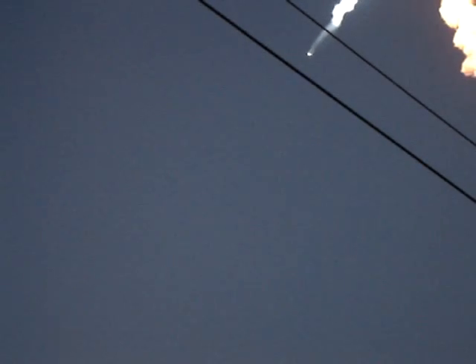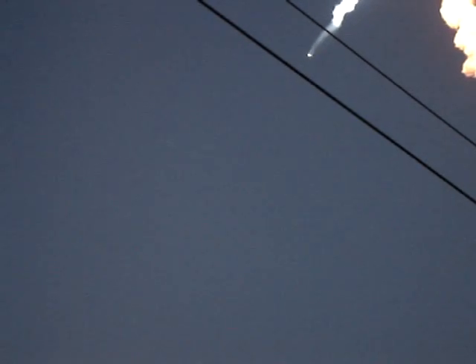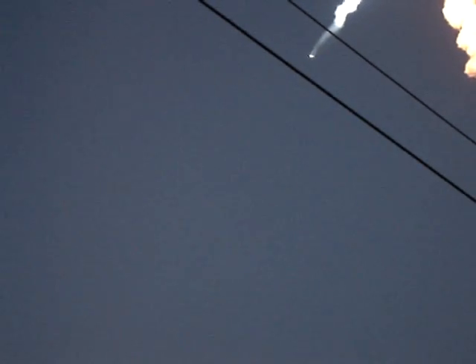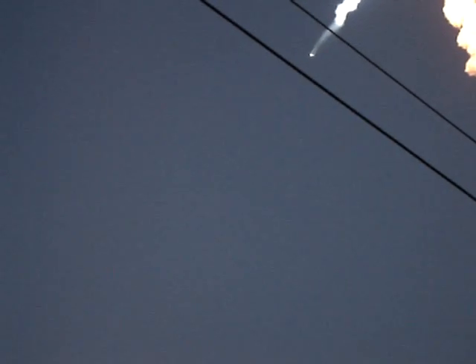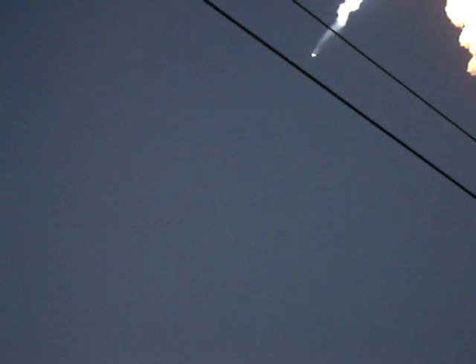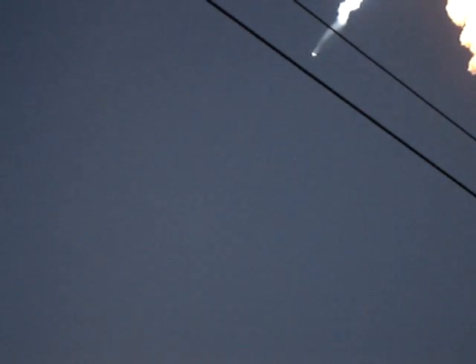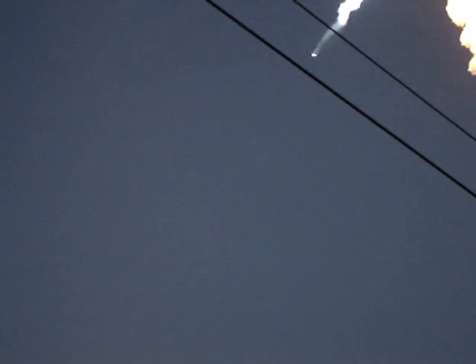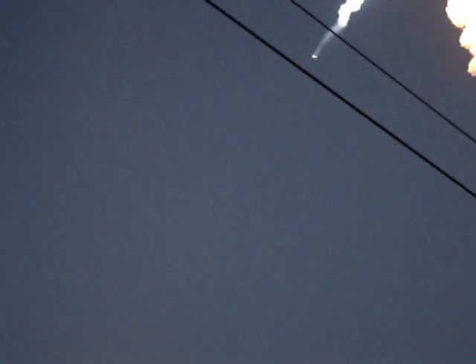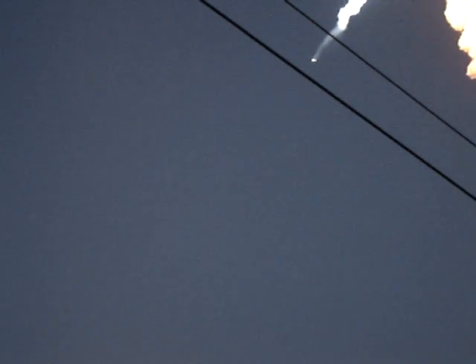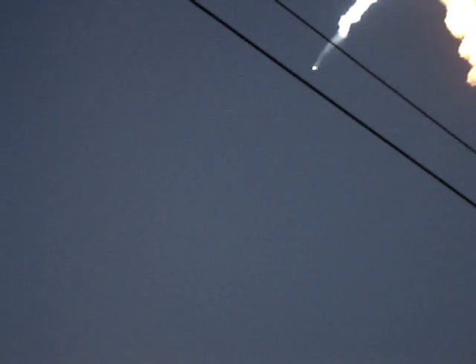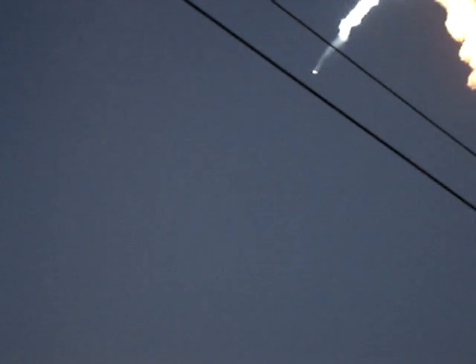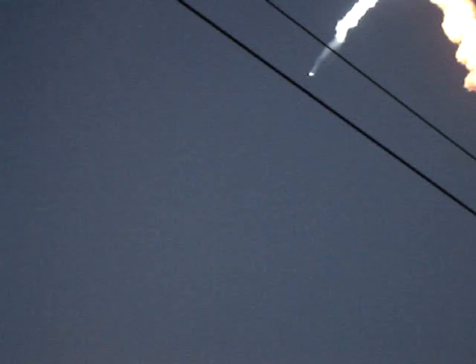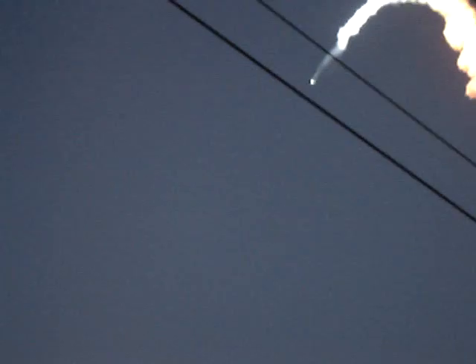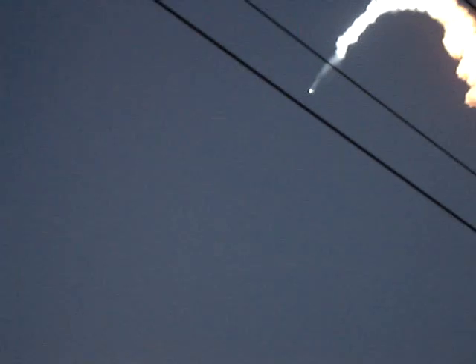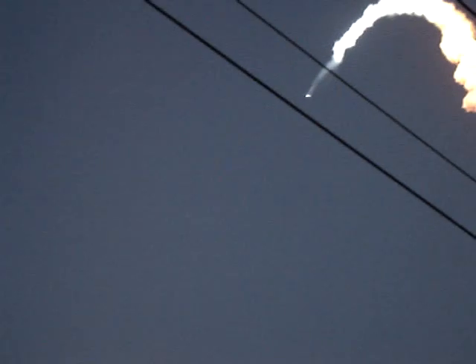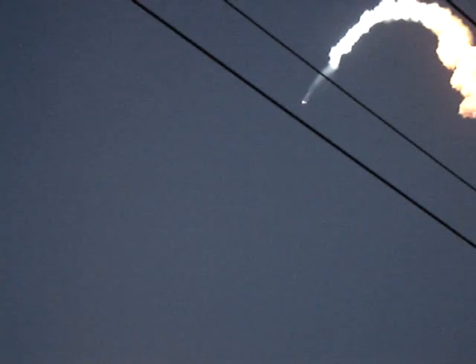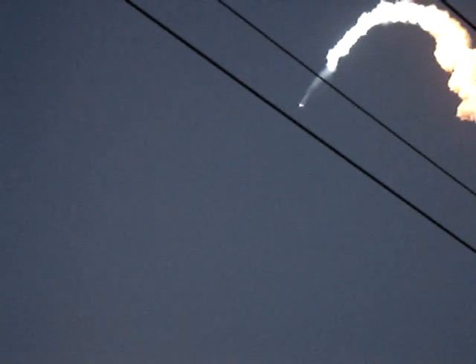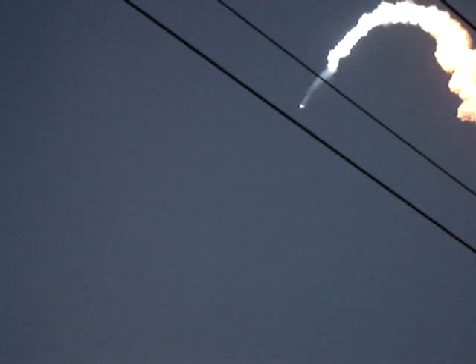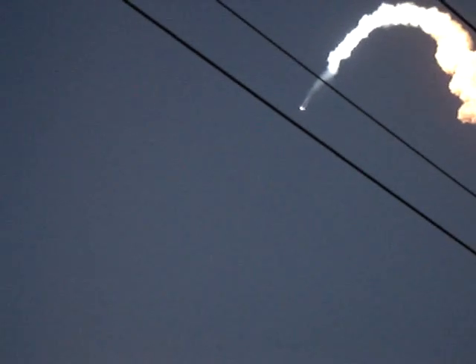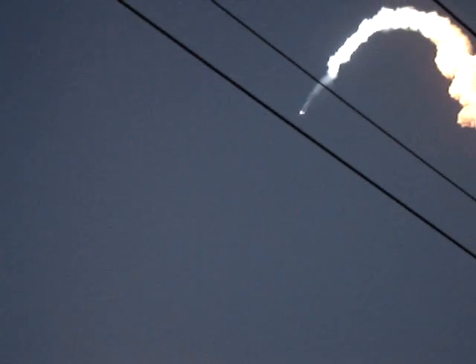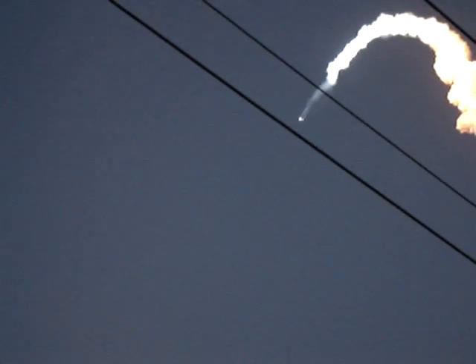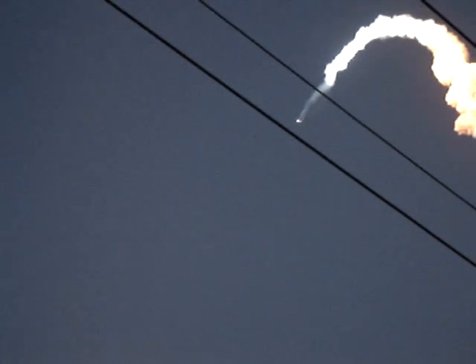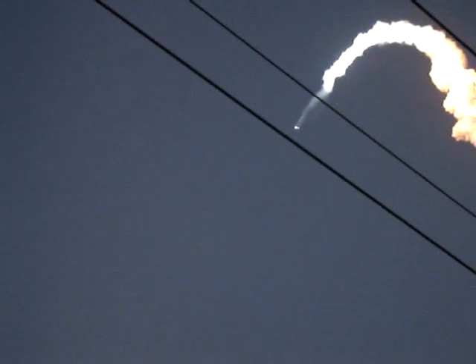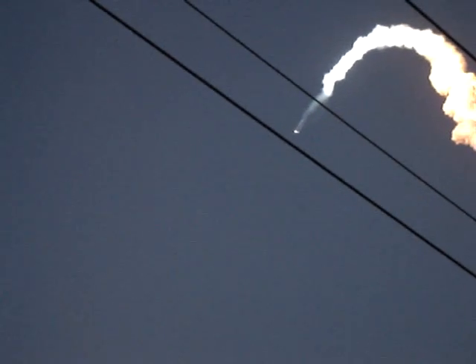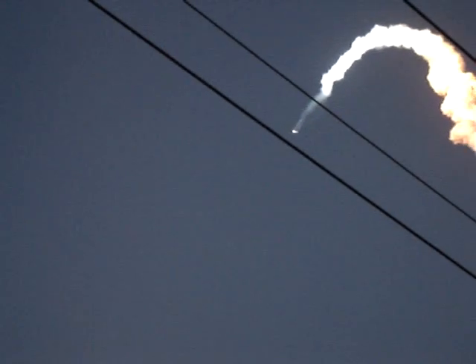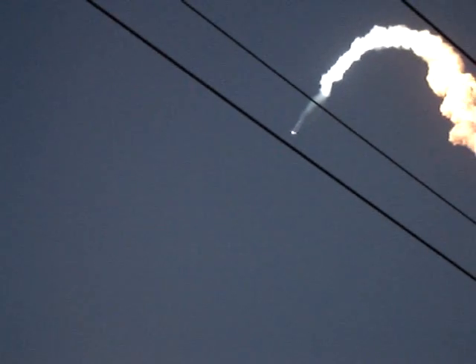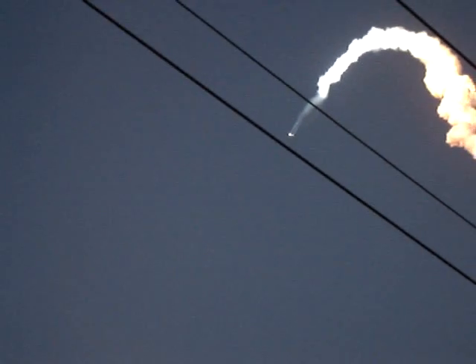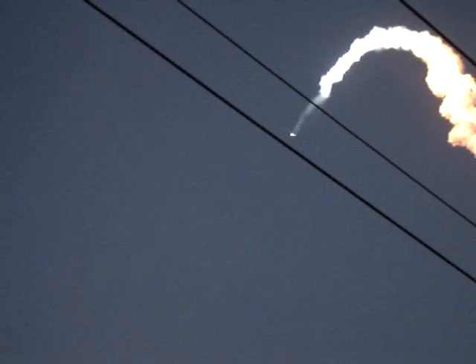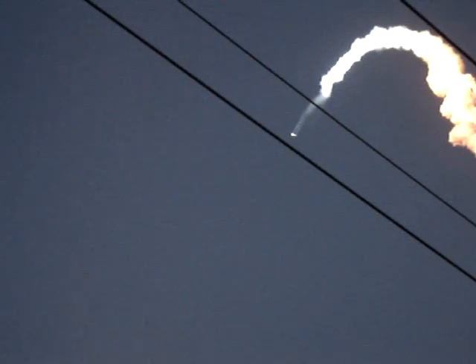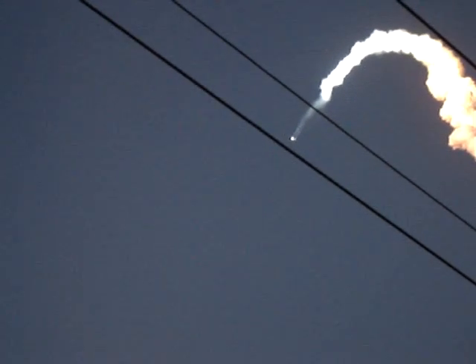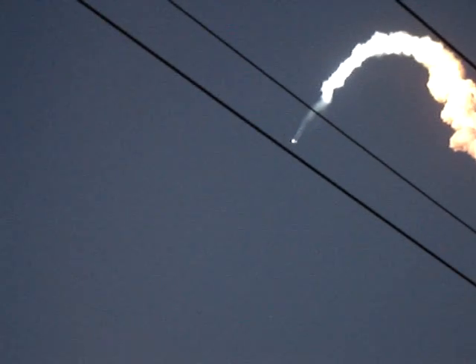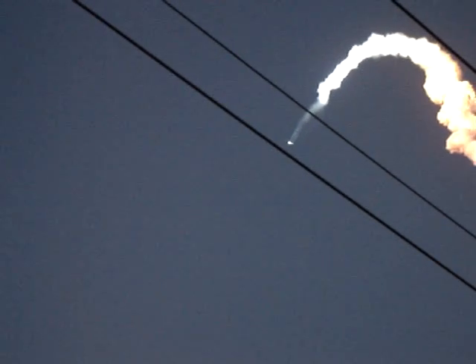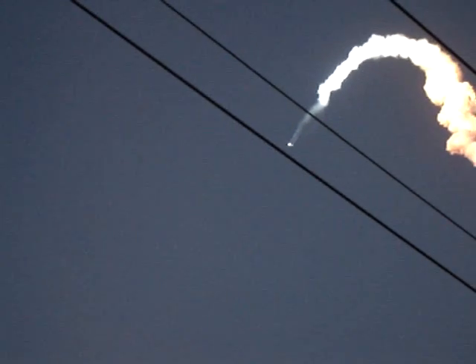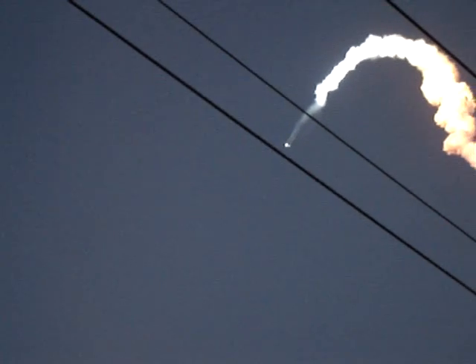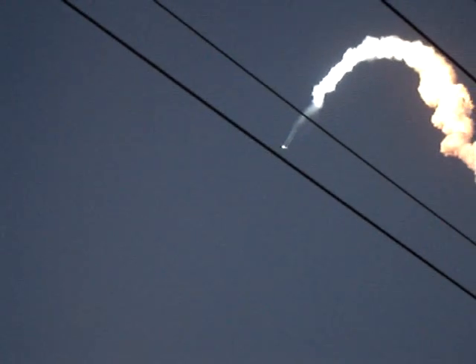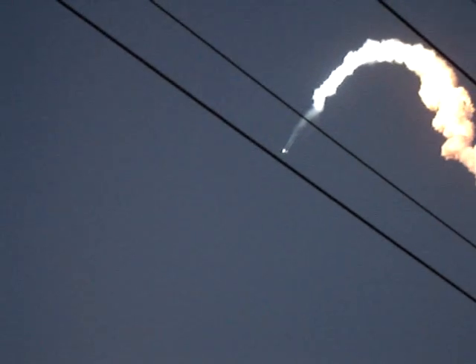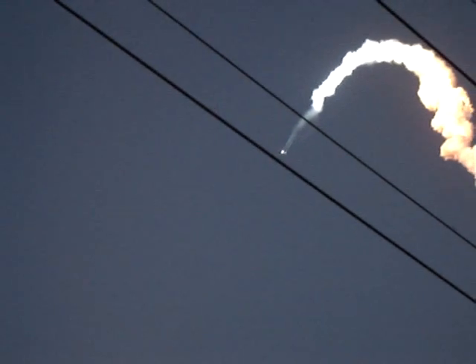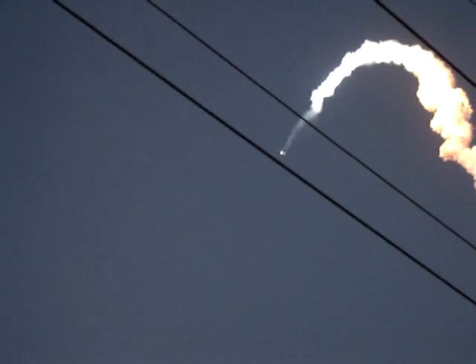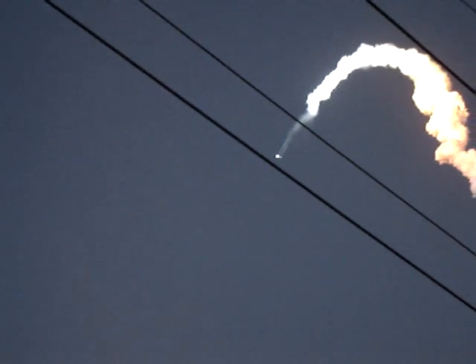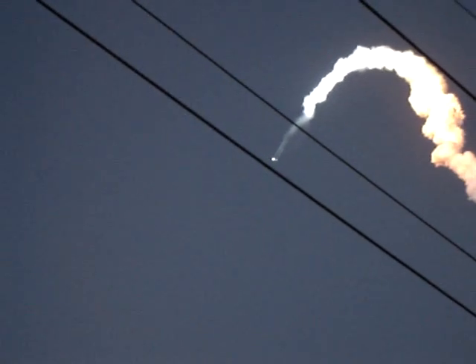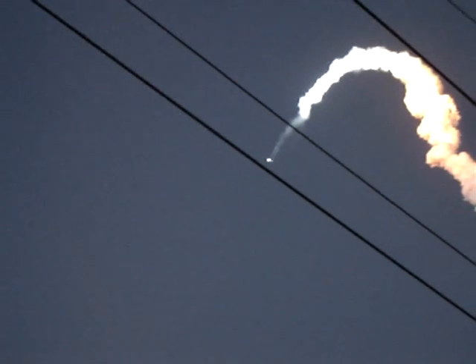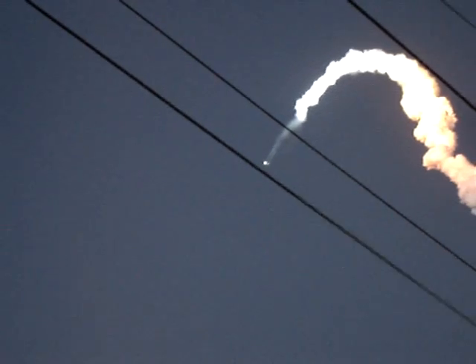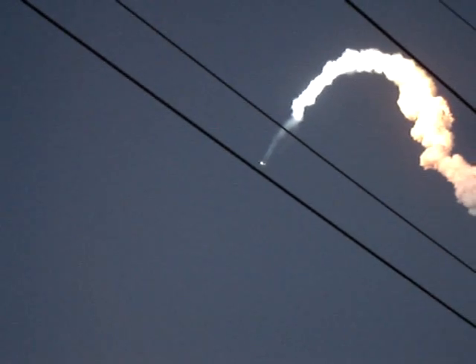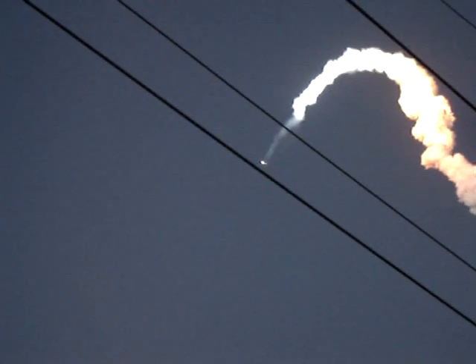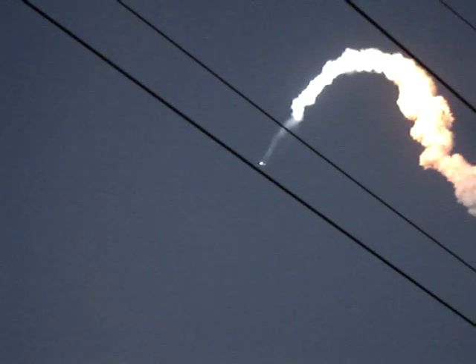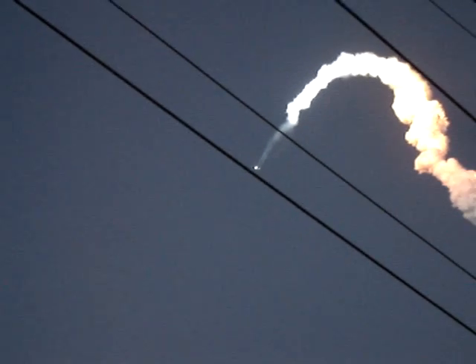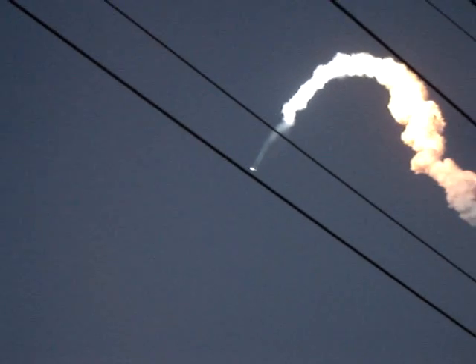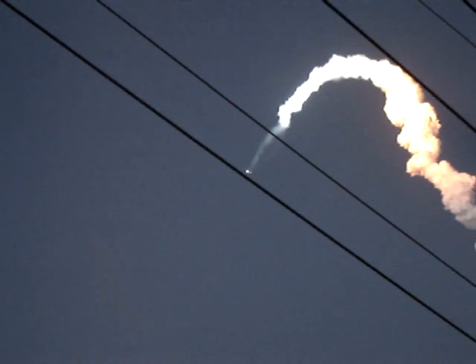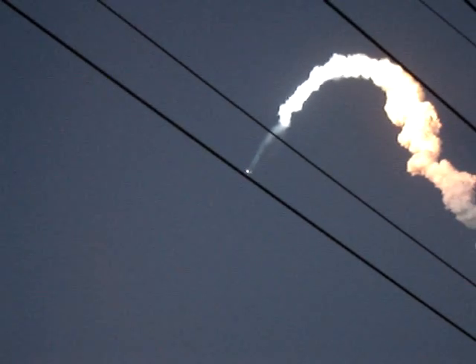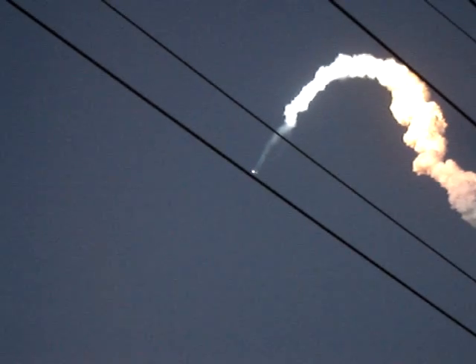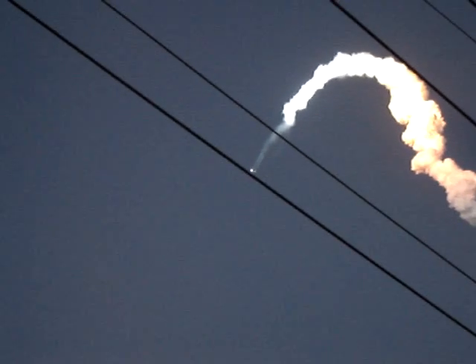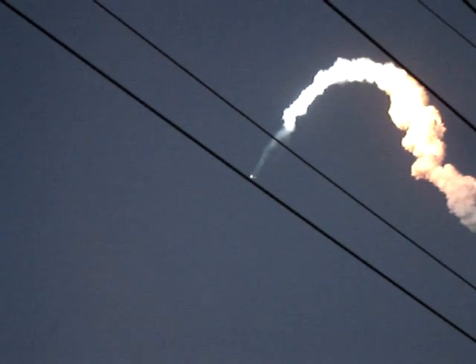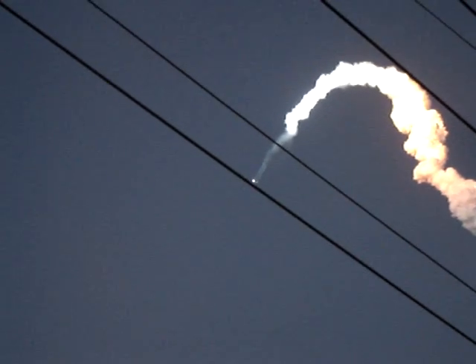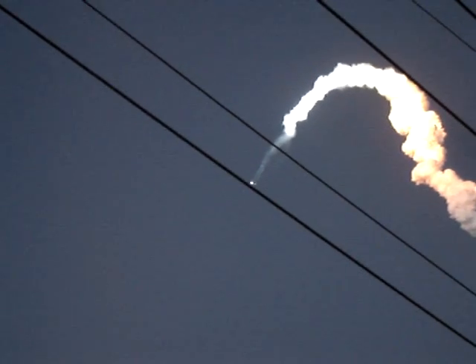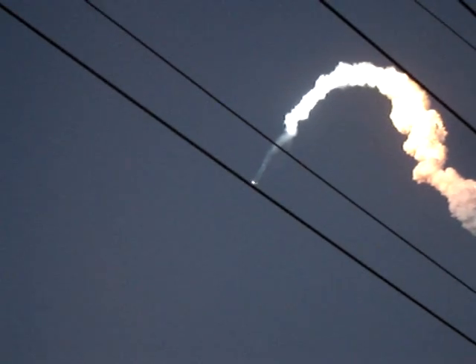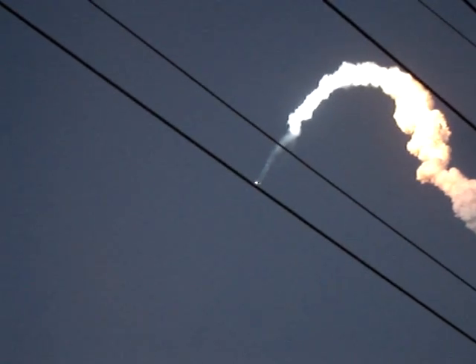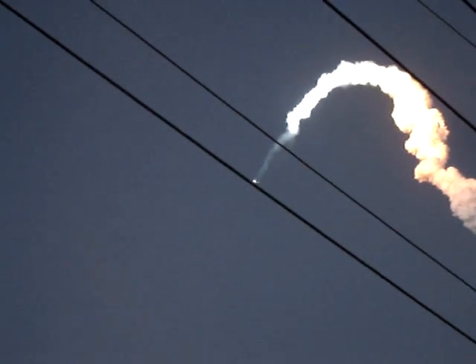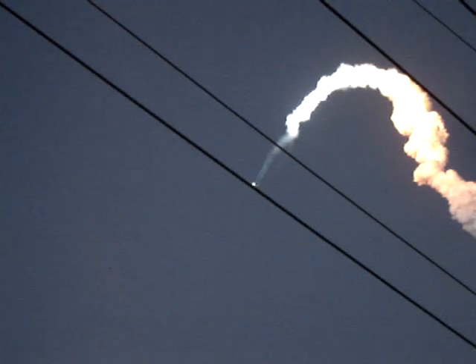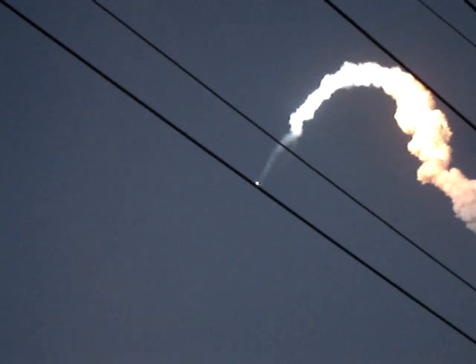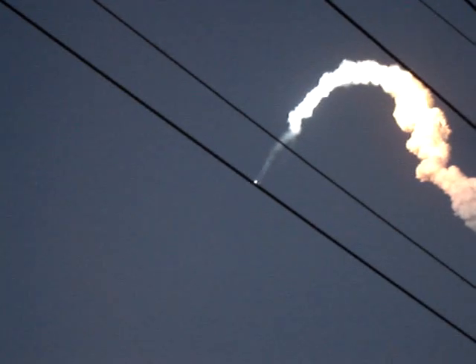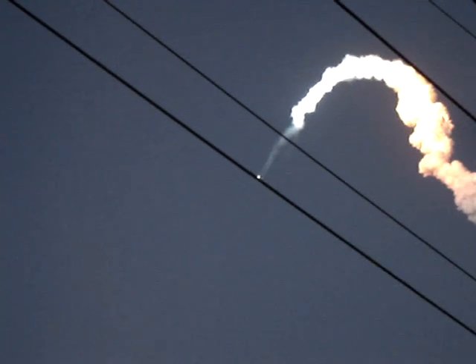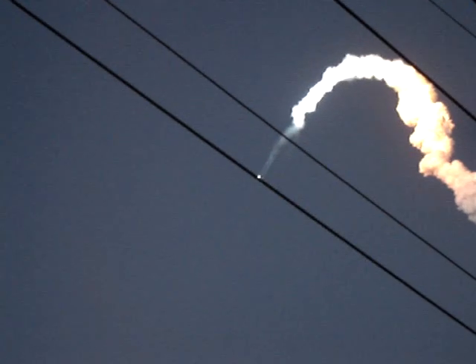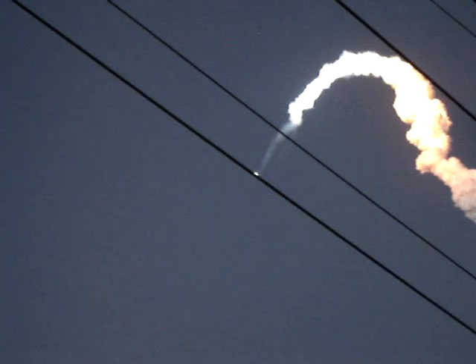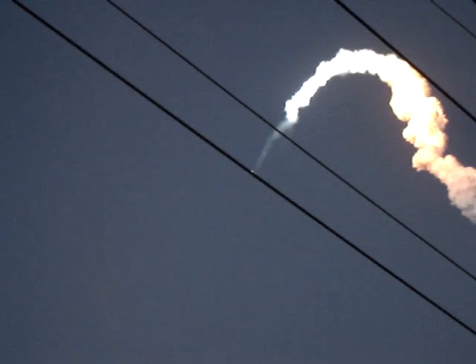Discovery now flying 3,600 miles per hour, 32 miles in altitude, 43 miles down range from the Kennedy Space Center.